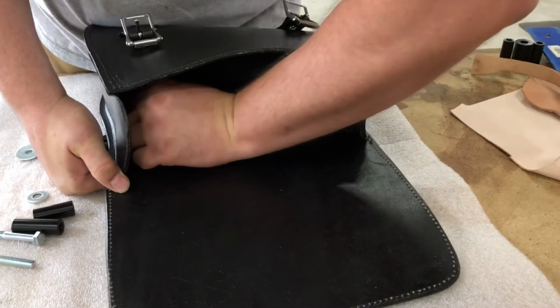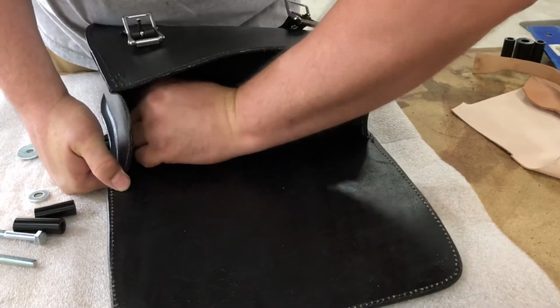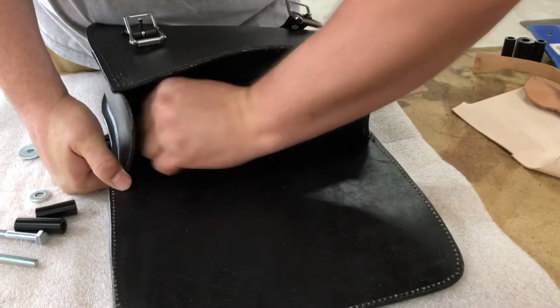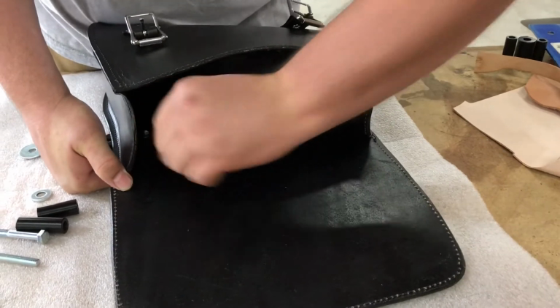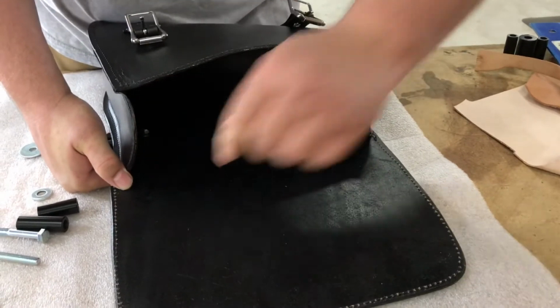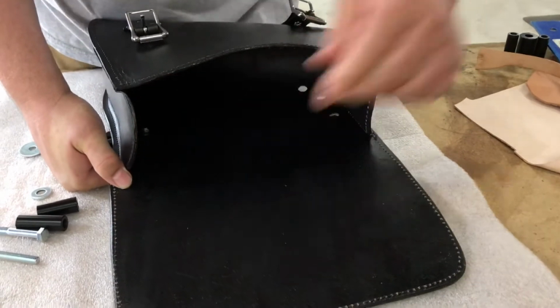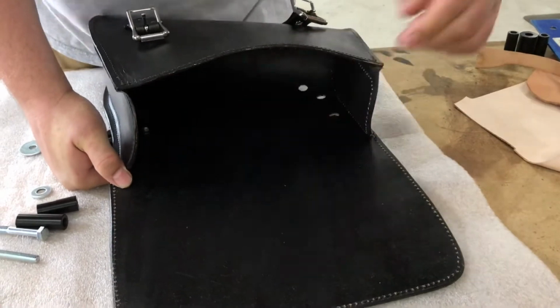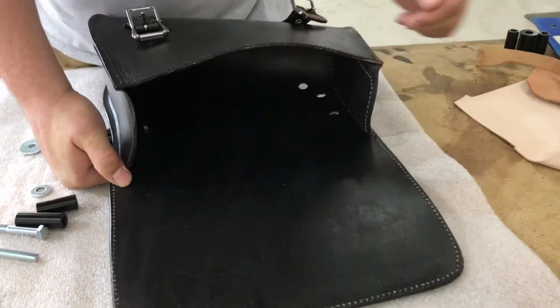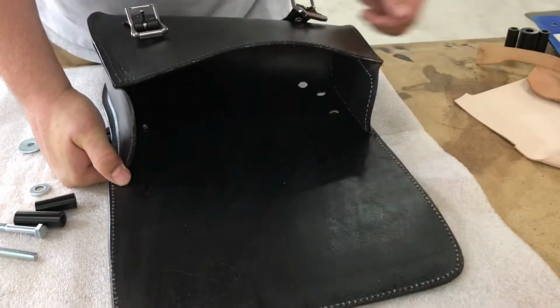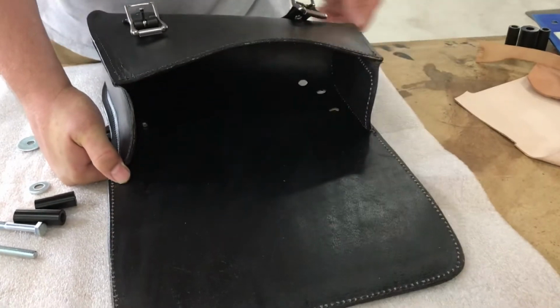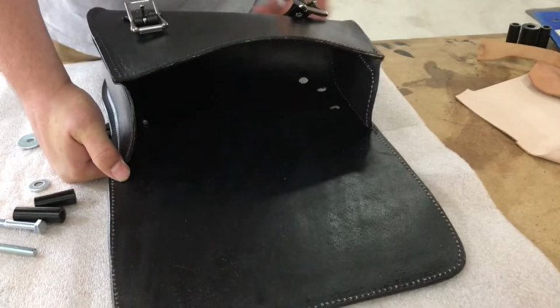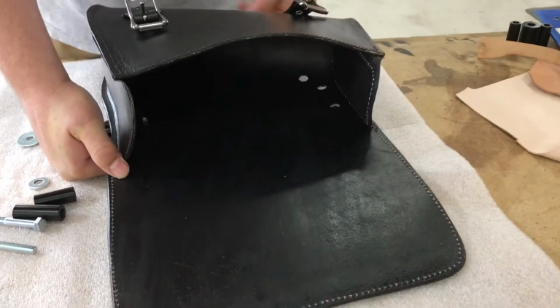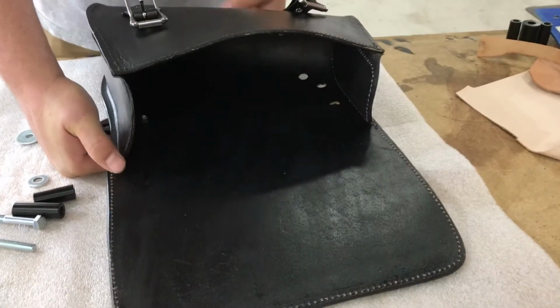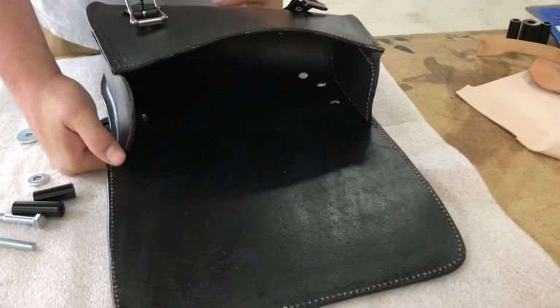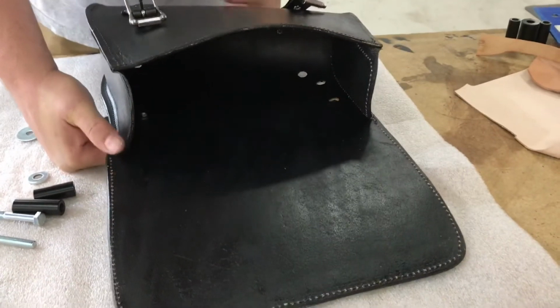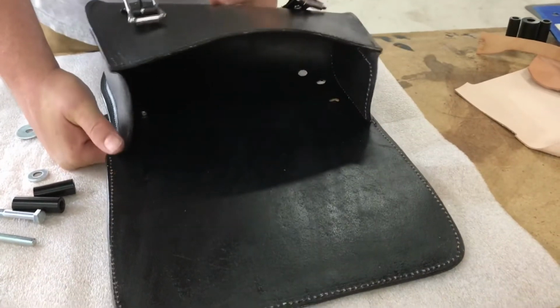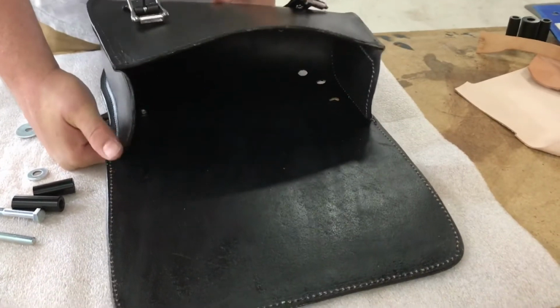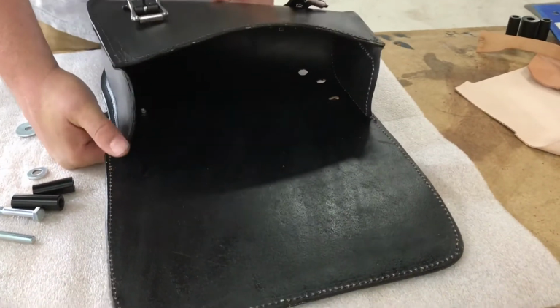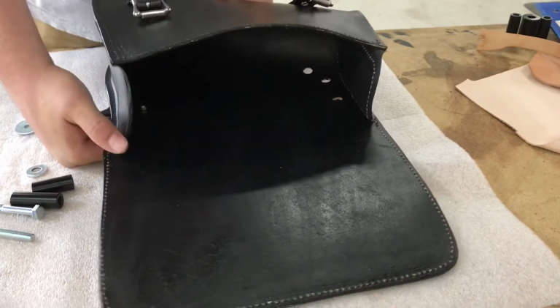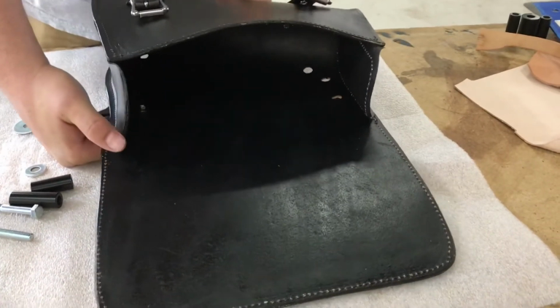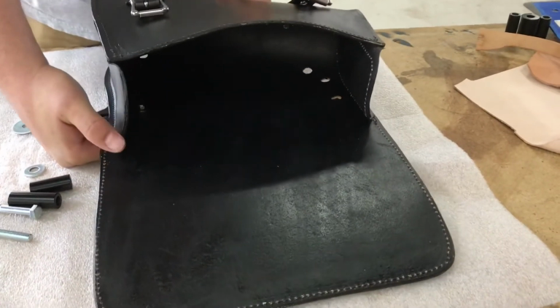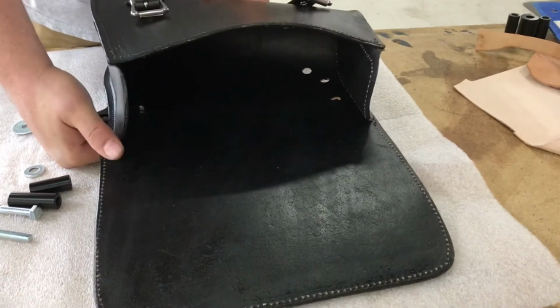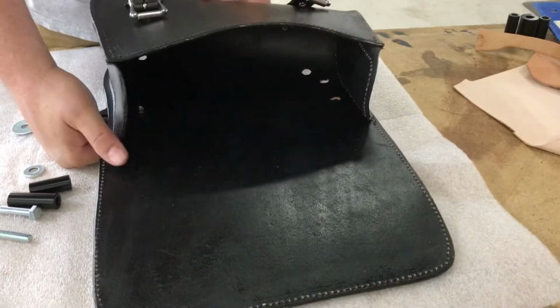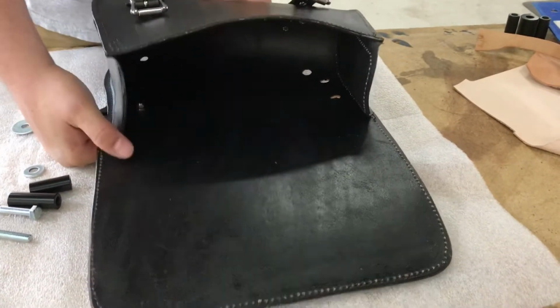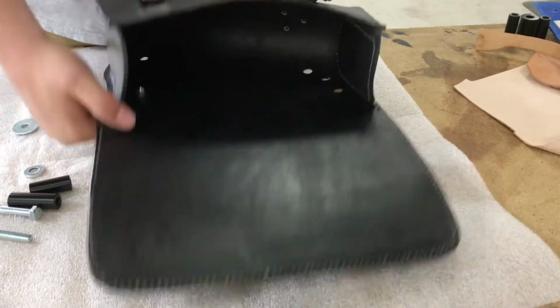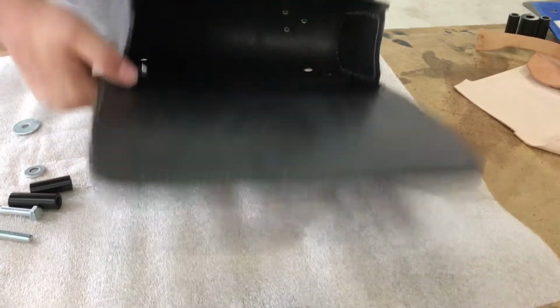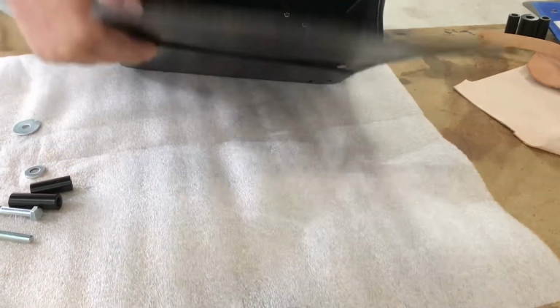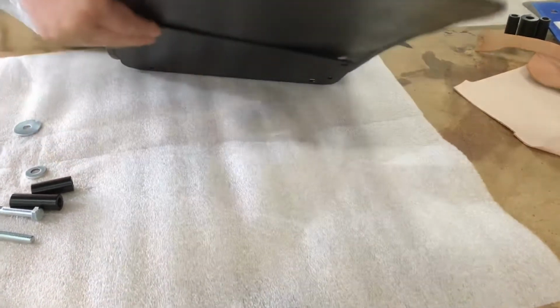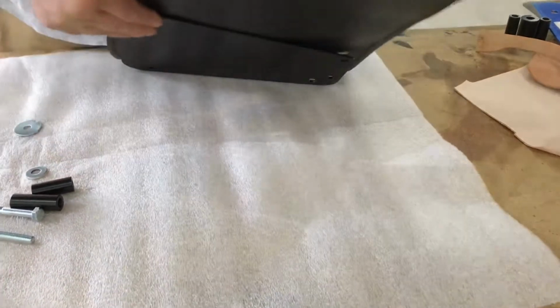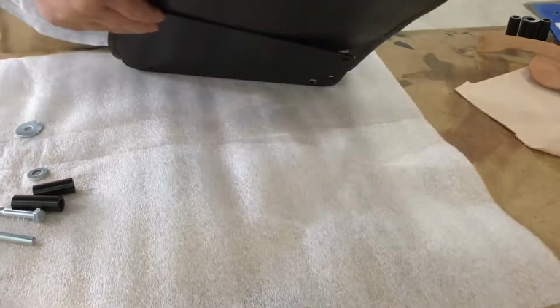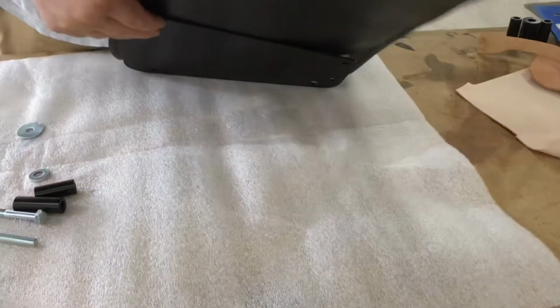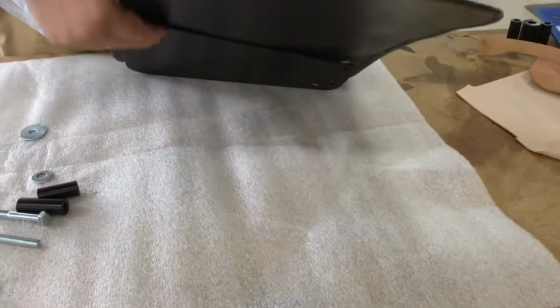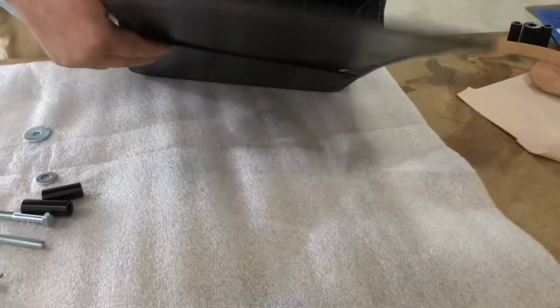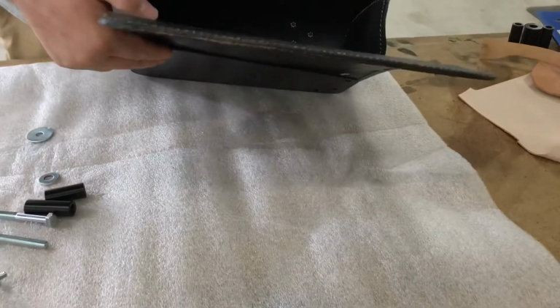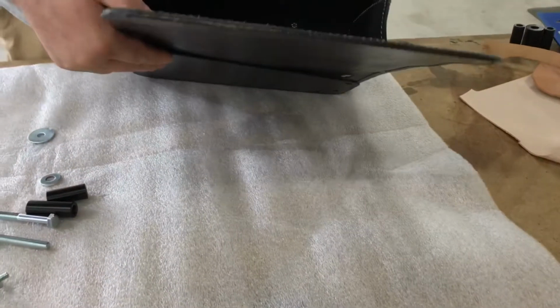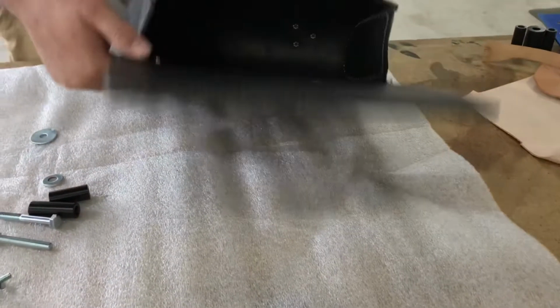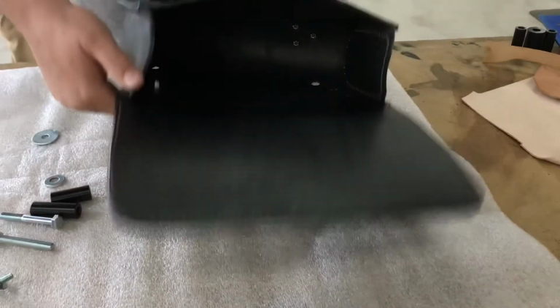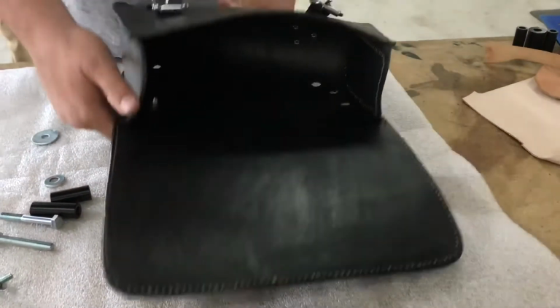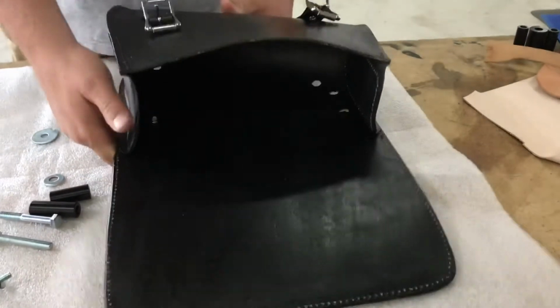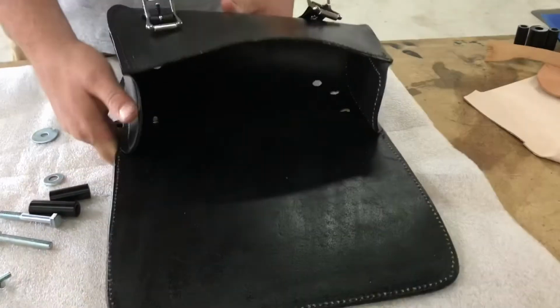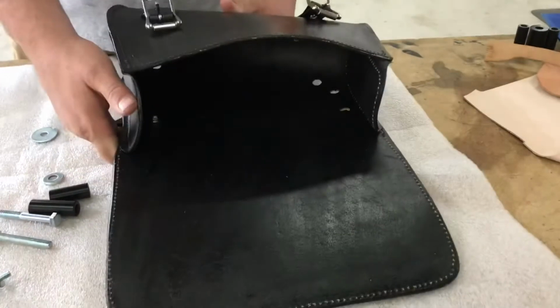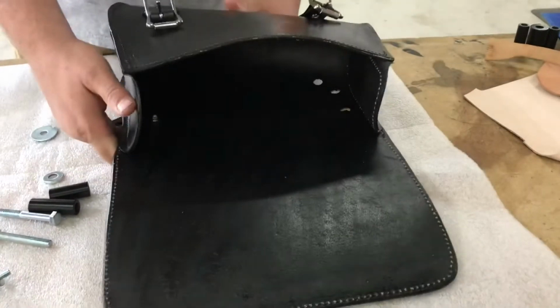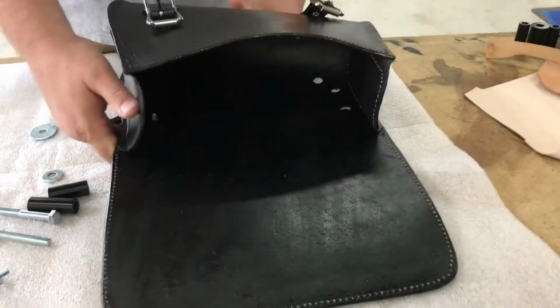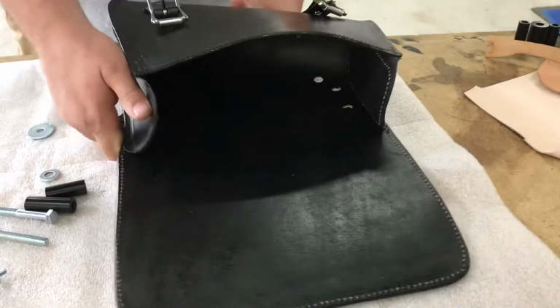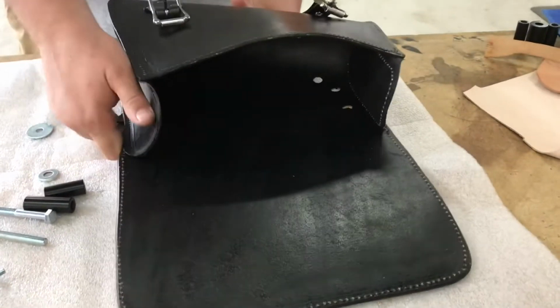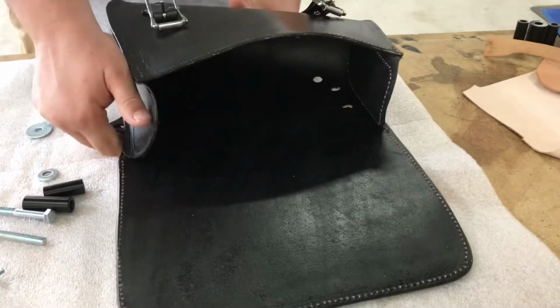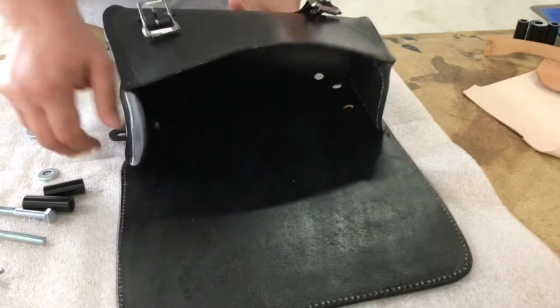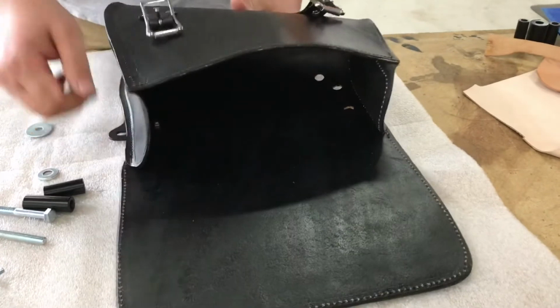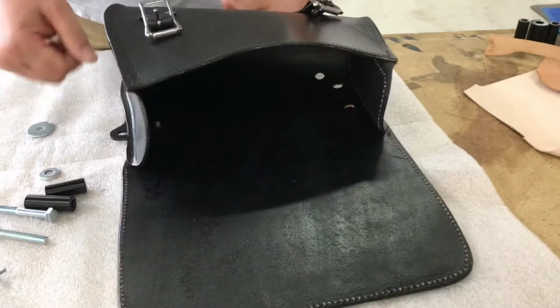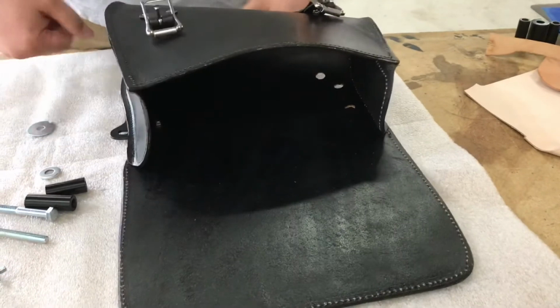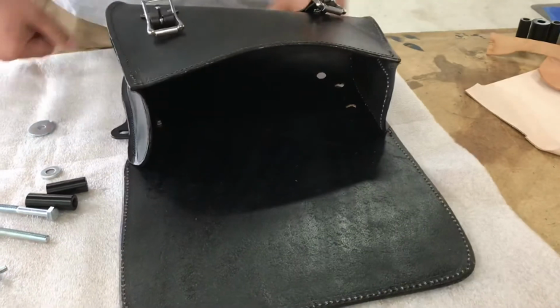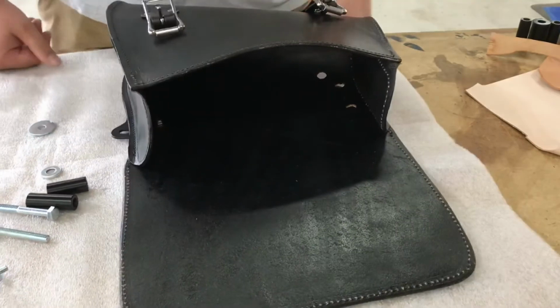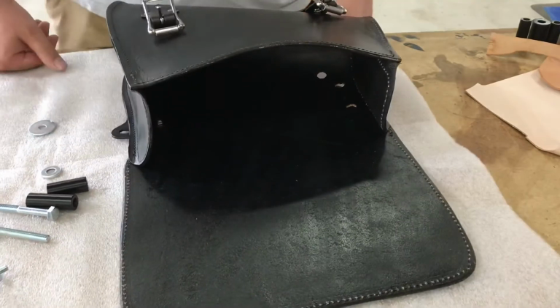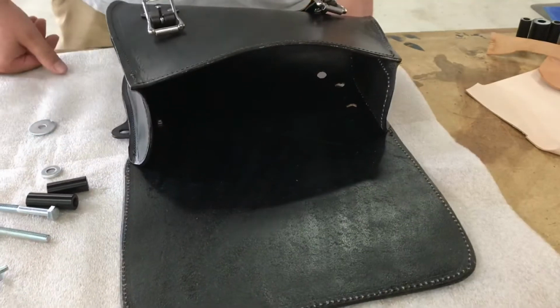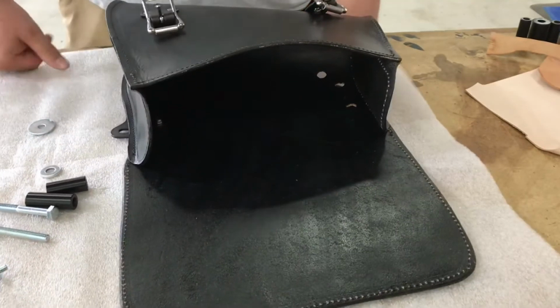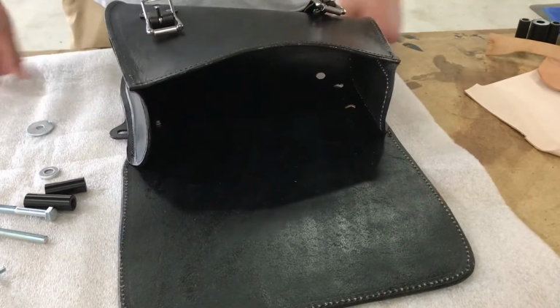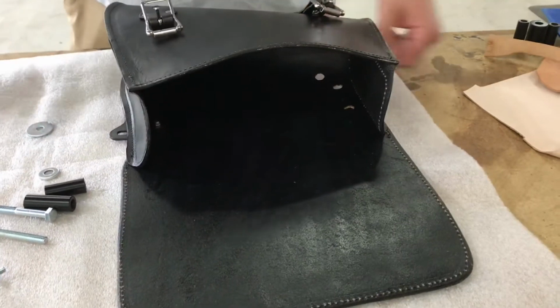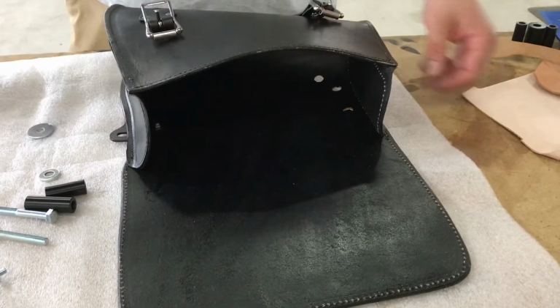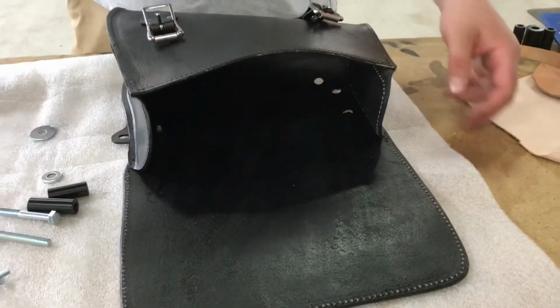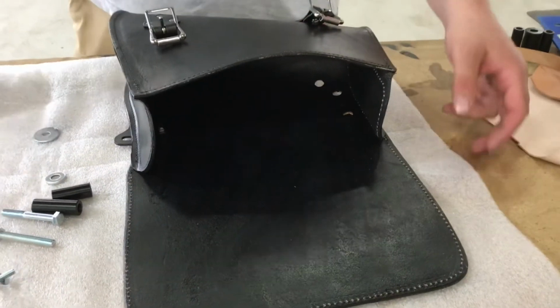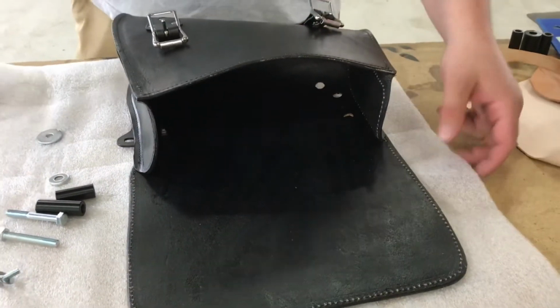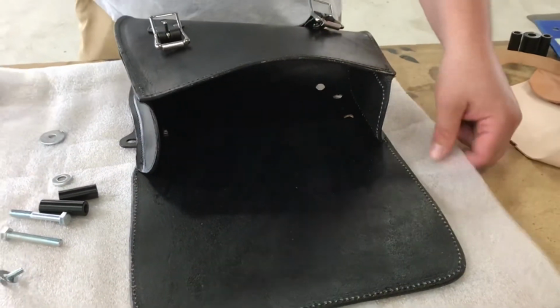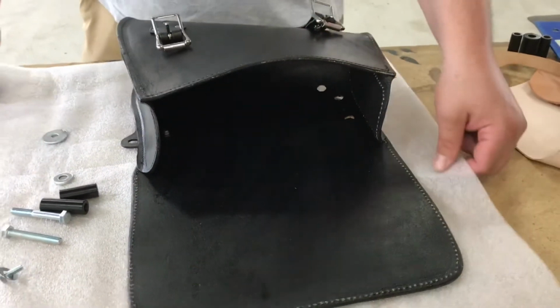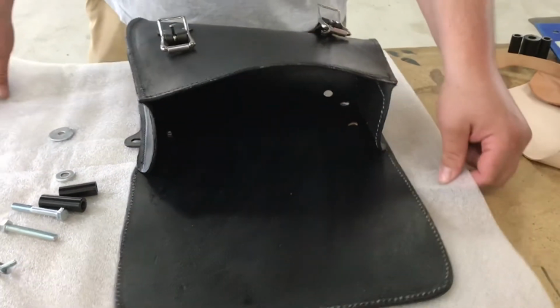Hand tighten those all down, then once they're all hand tightened, go in there with a wrench and tighten them two finger tight.